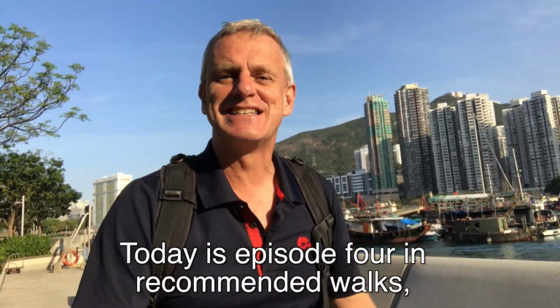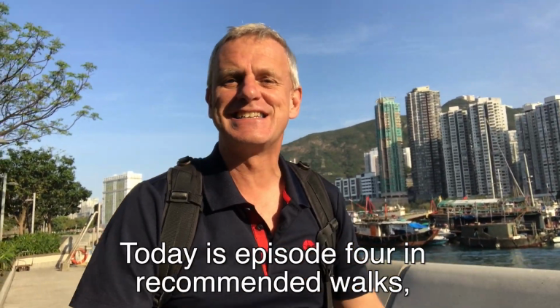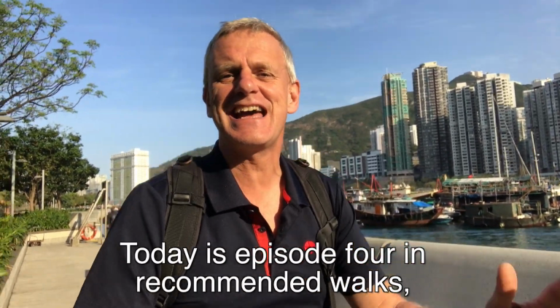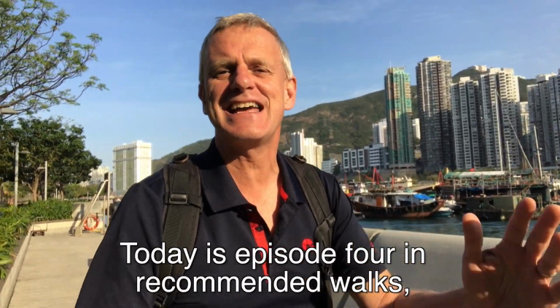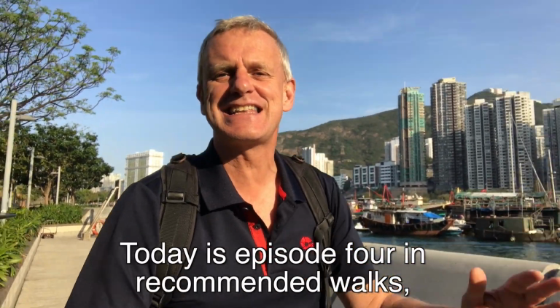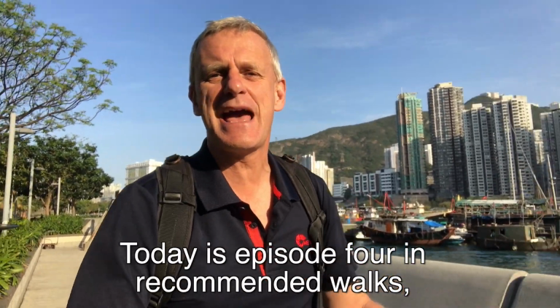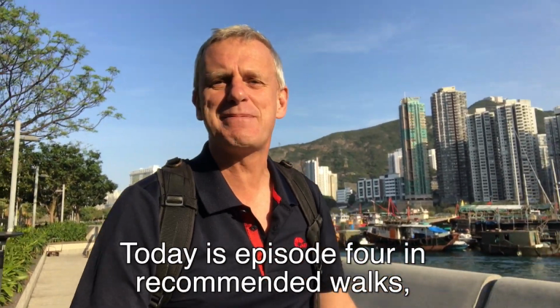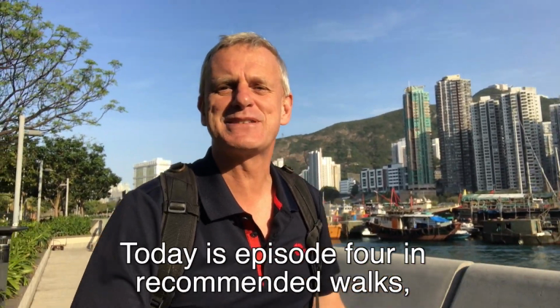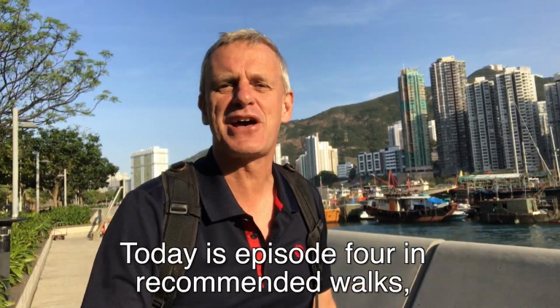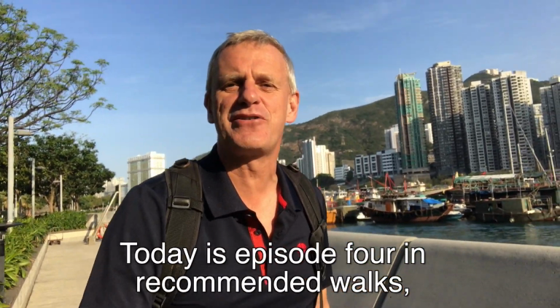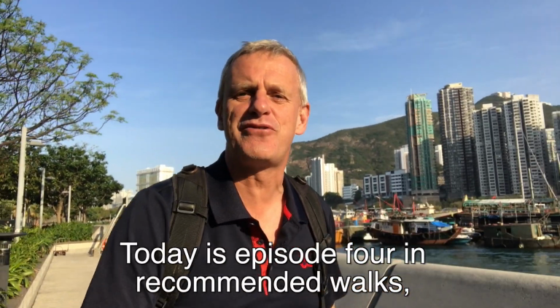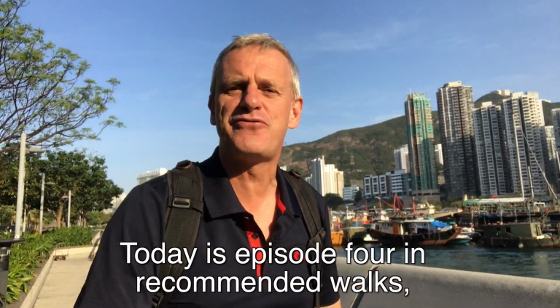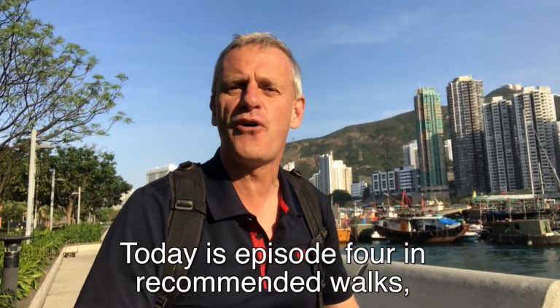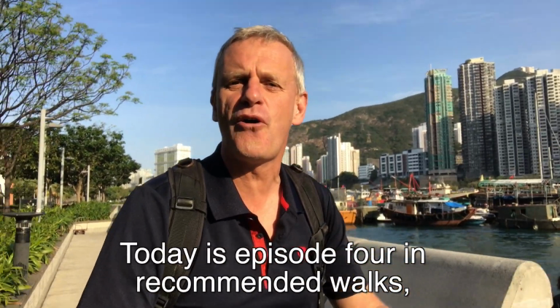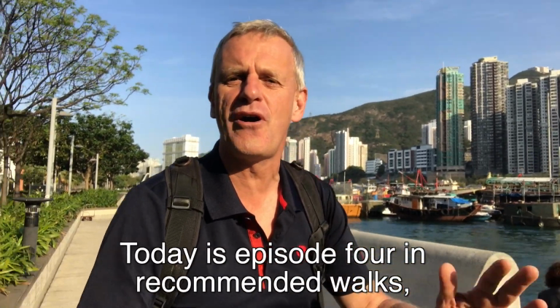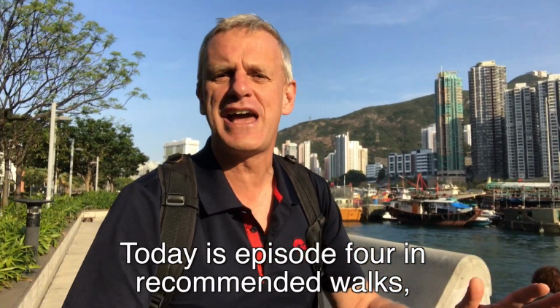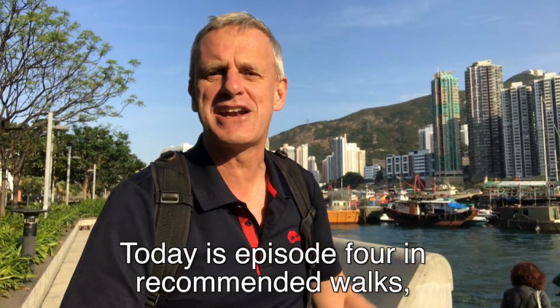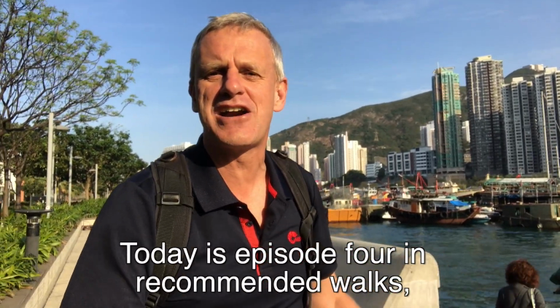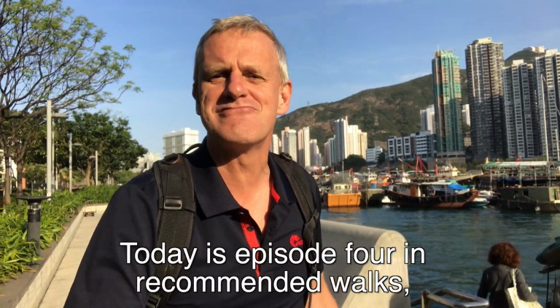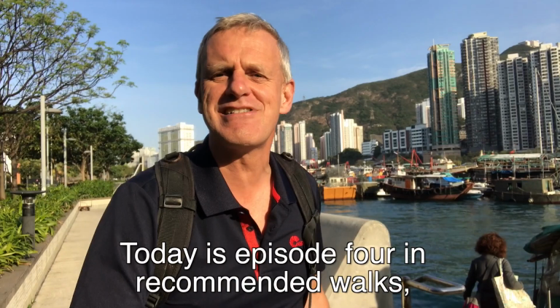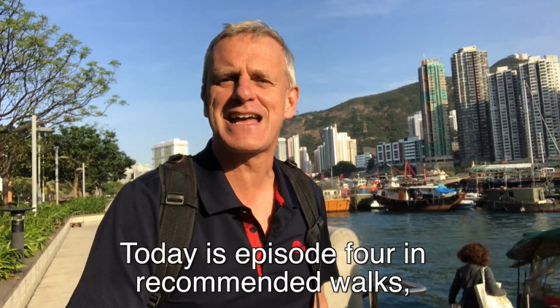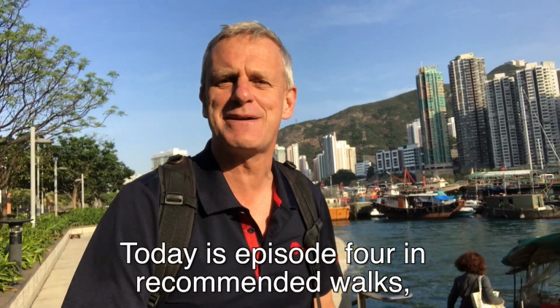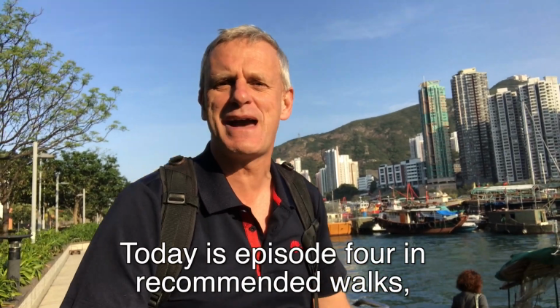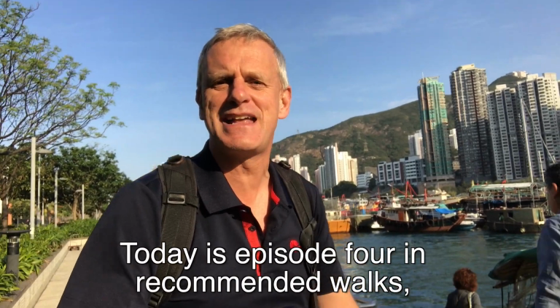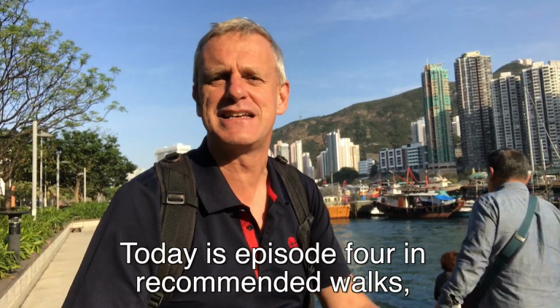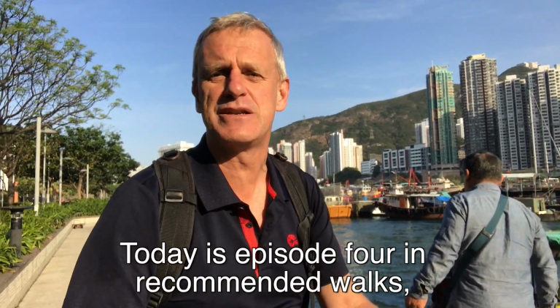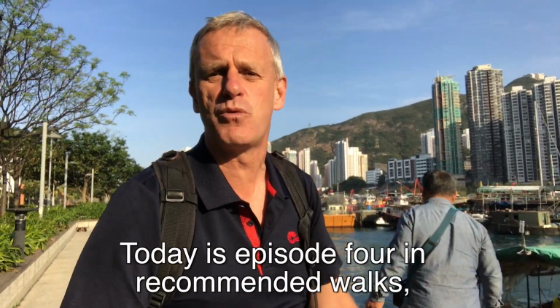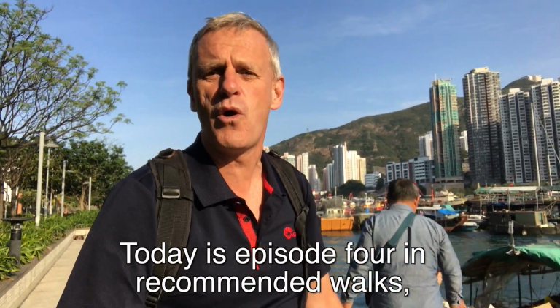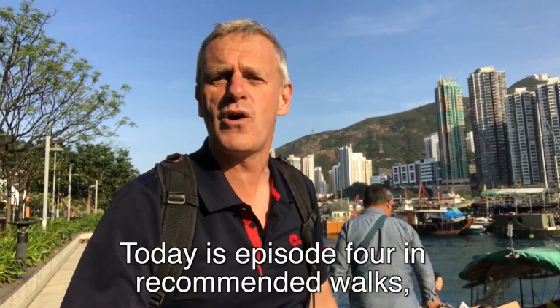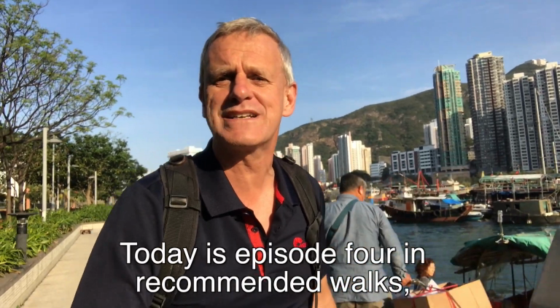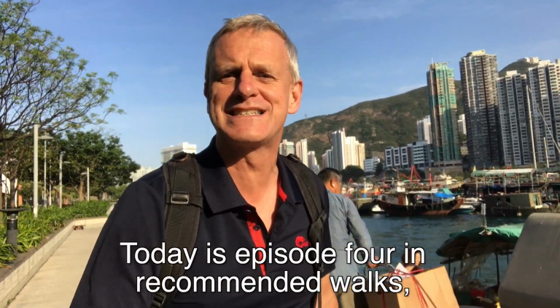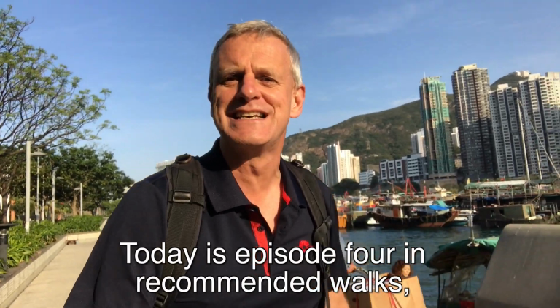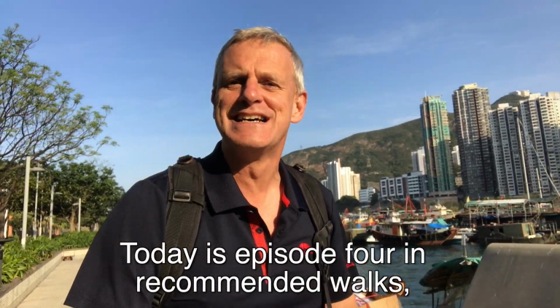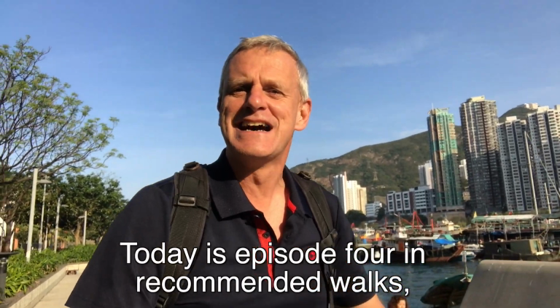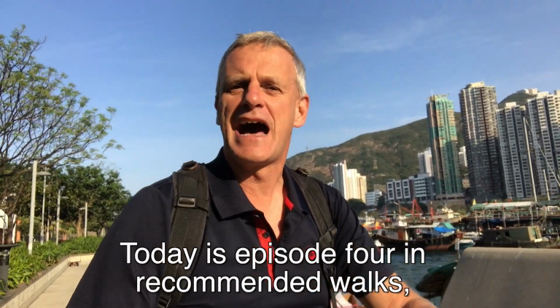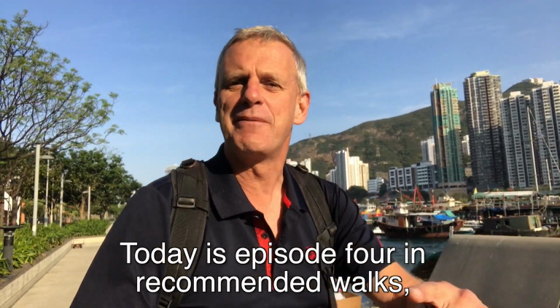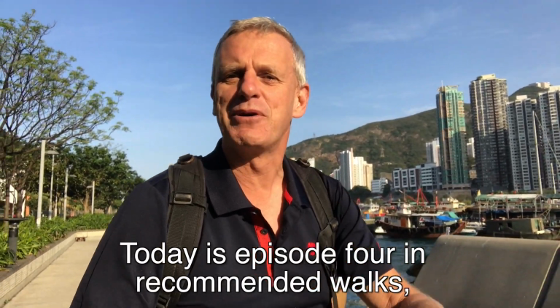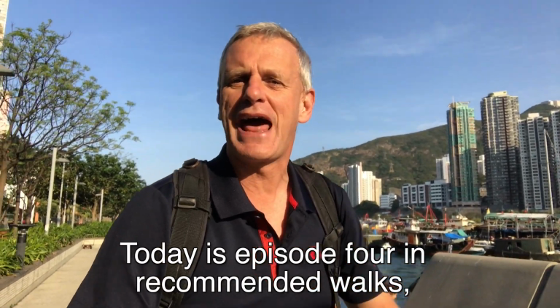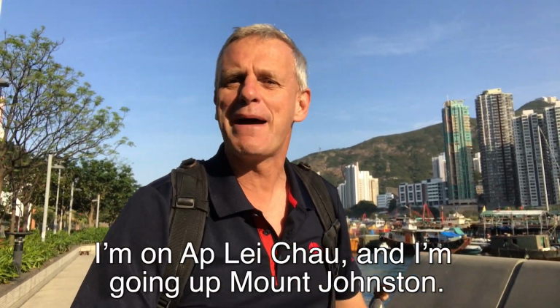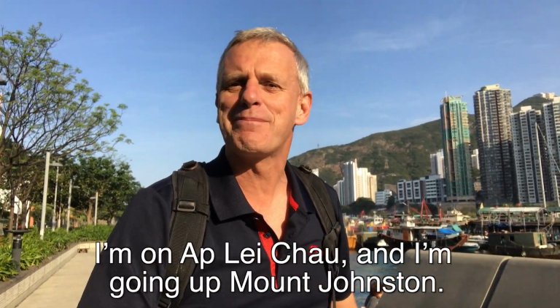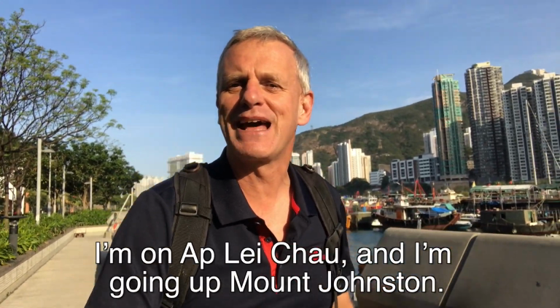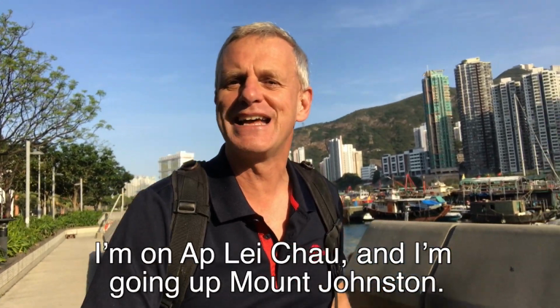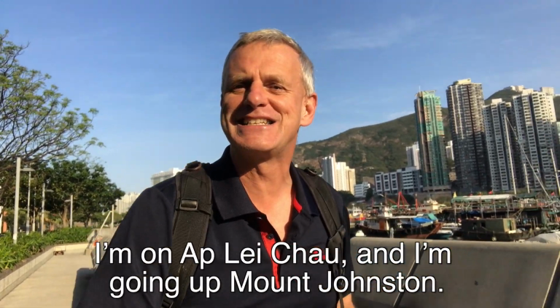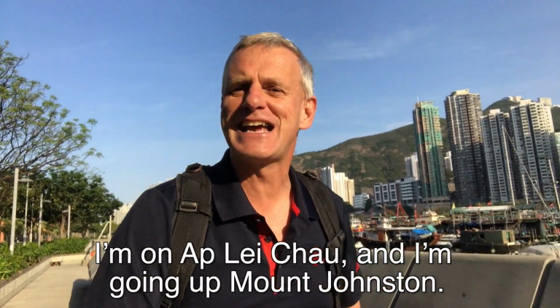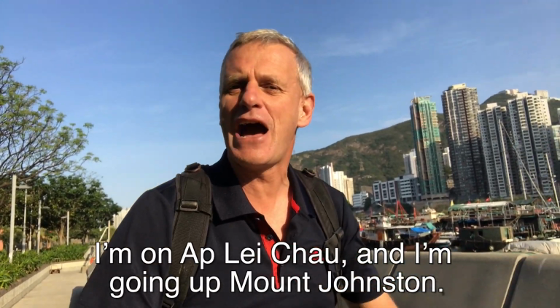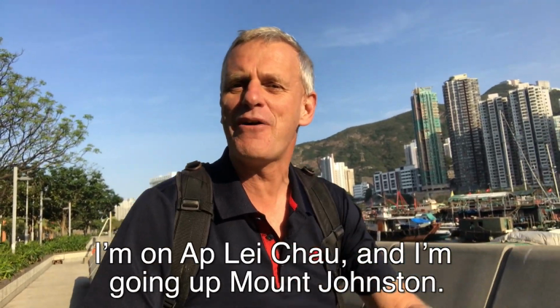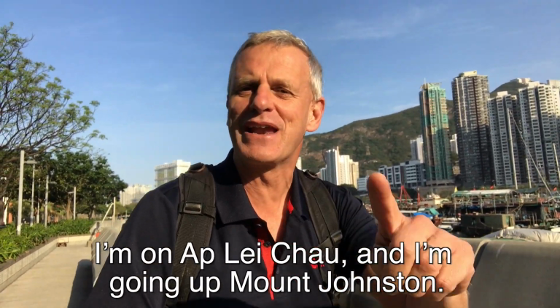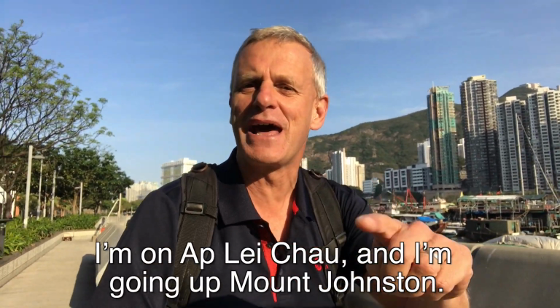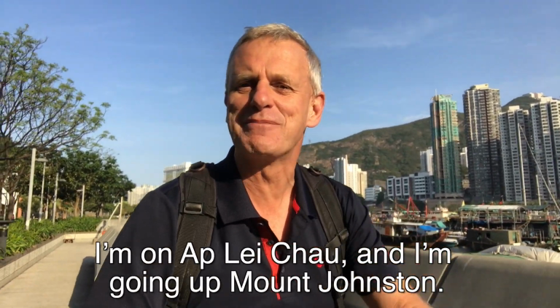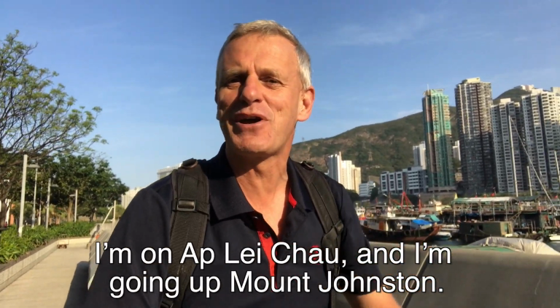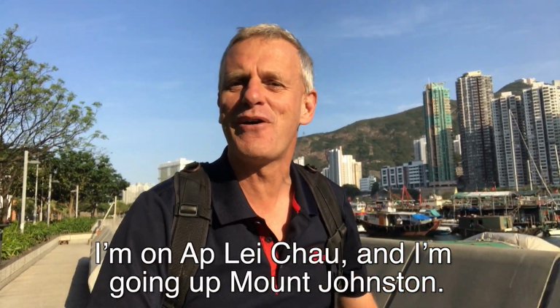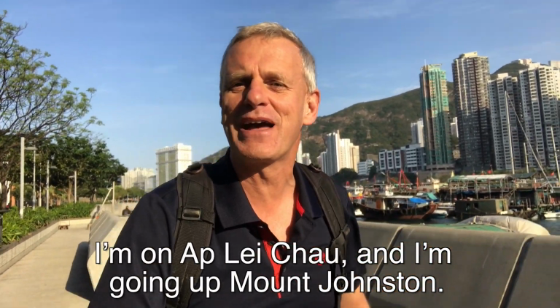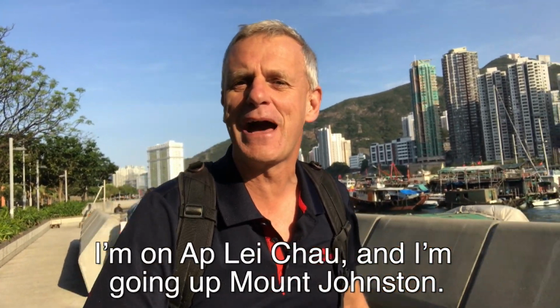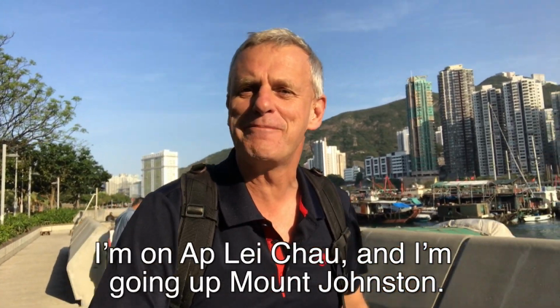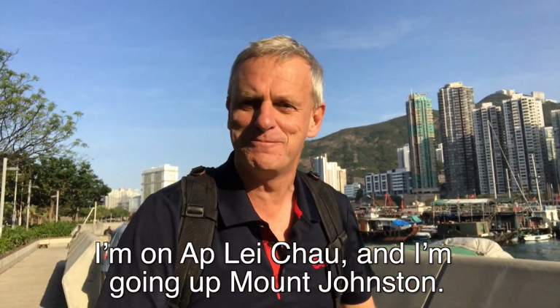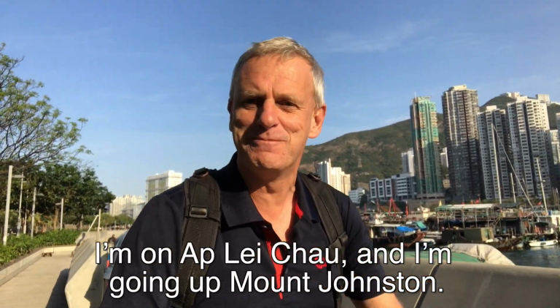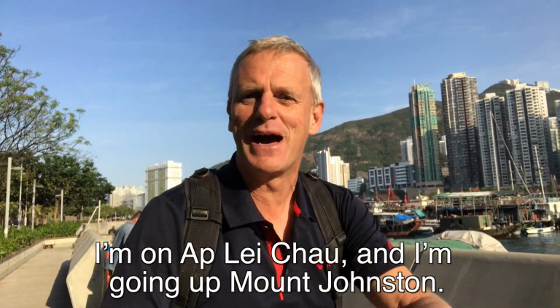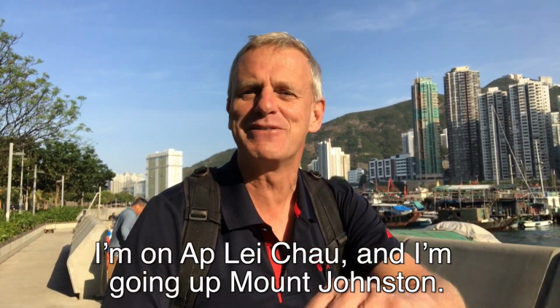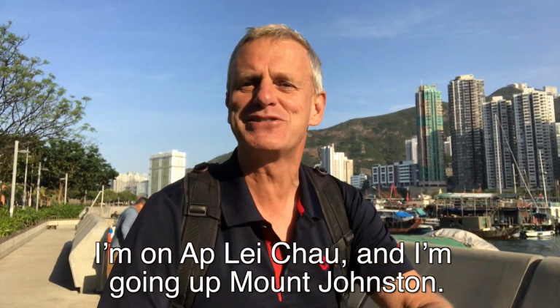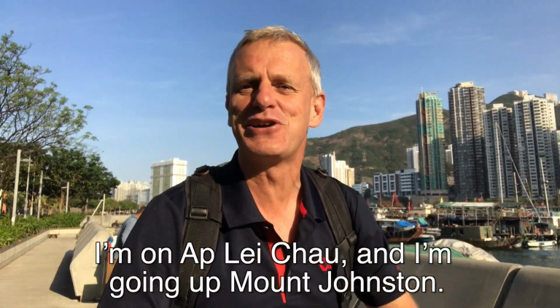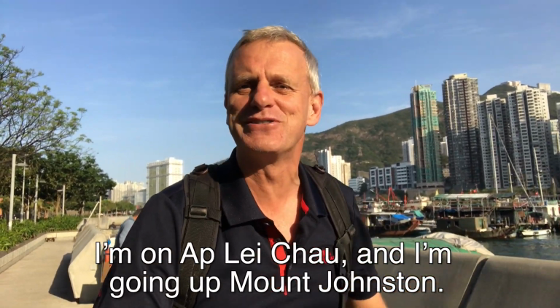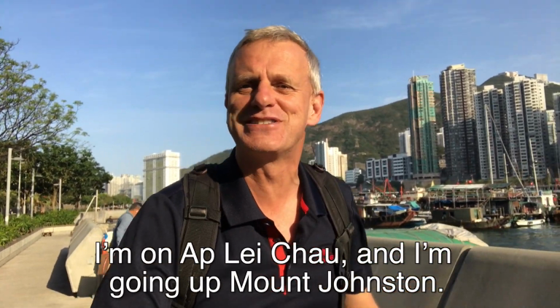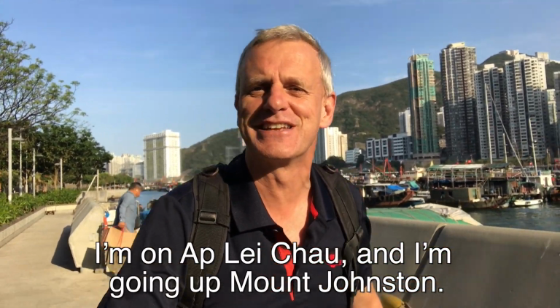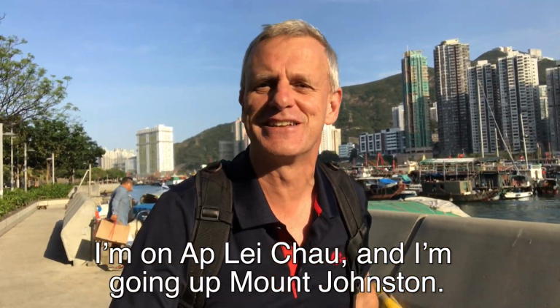Today is episode four in Recommended Walks. I'm on Ap Lei Chau and I'm going up Mount Johnston.